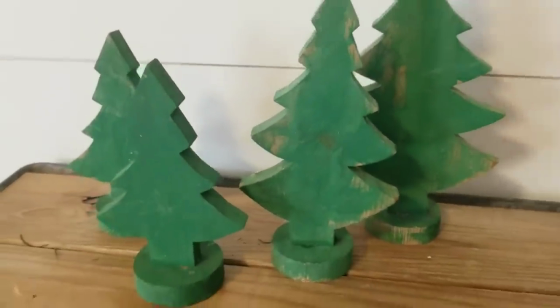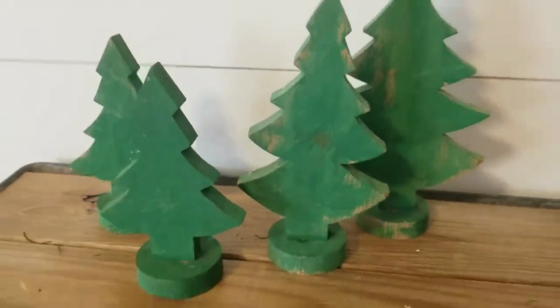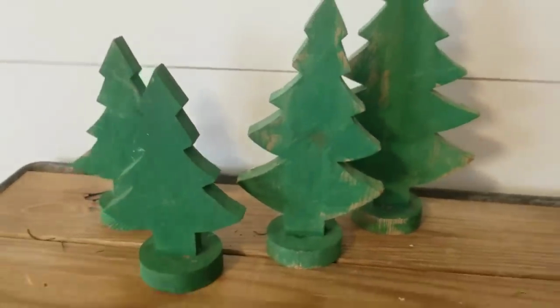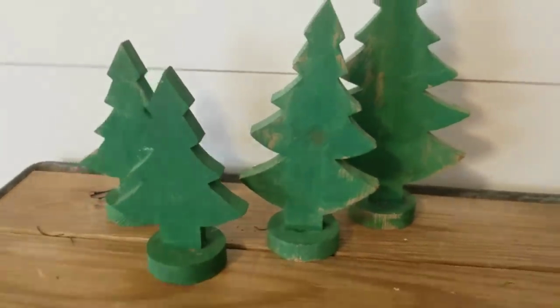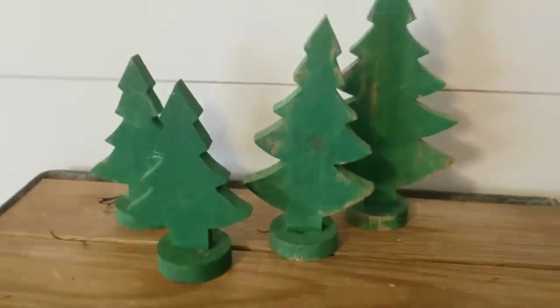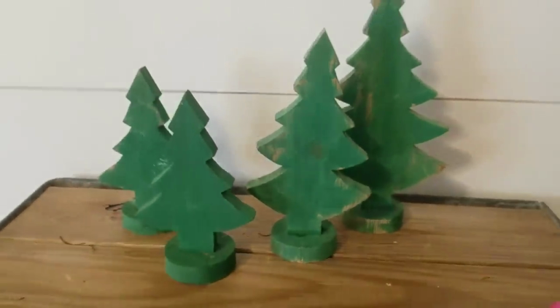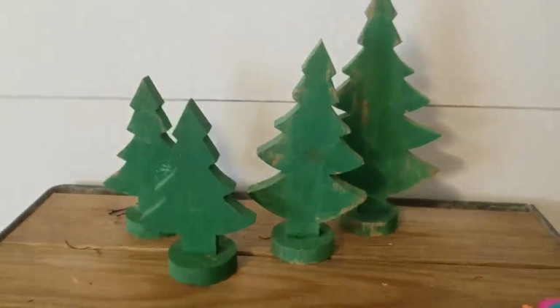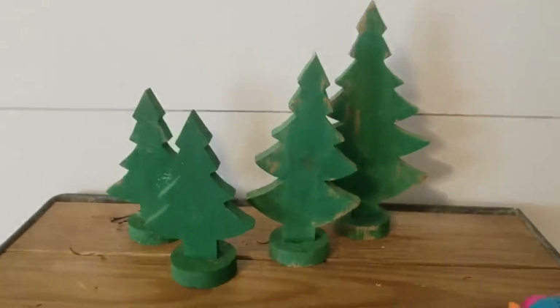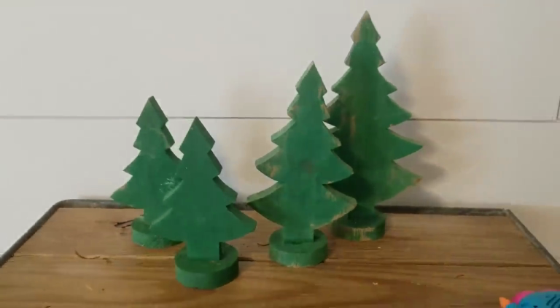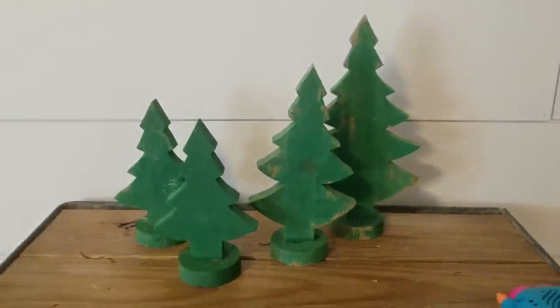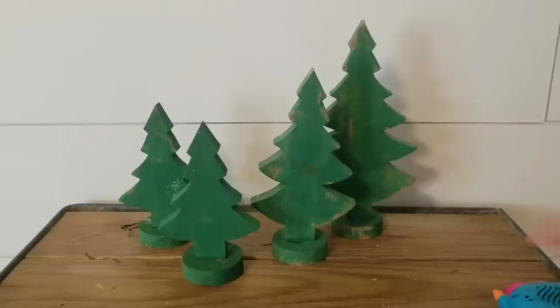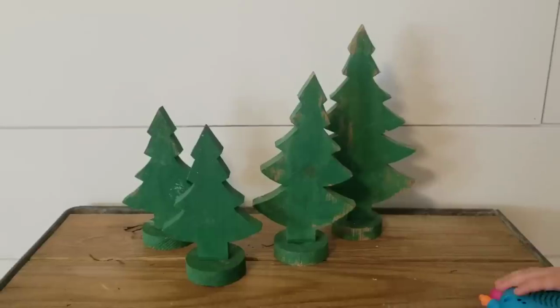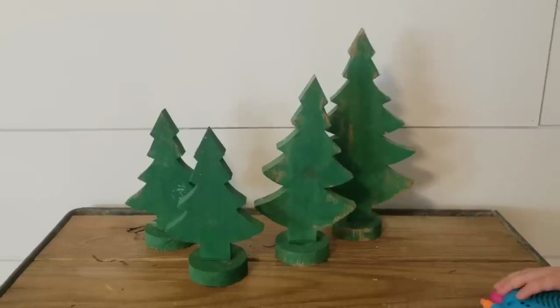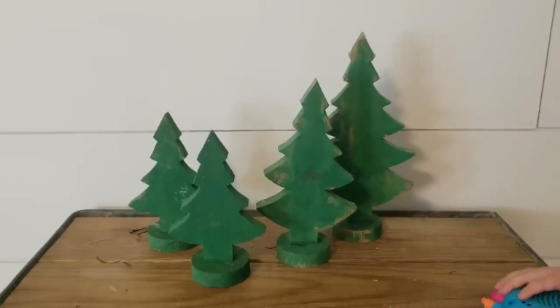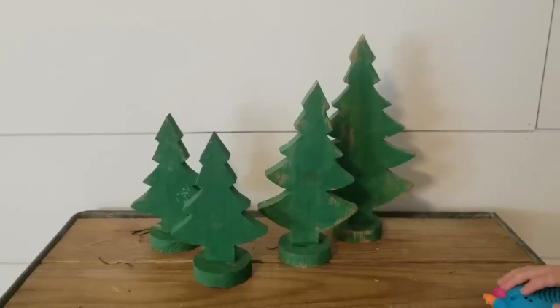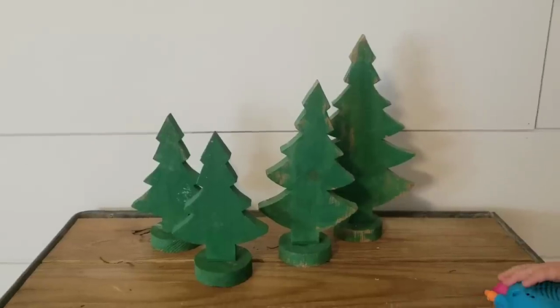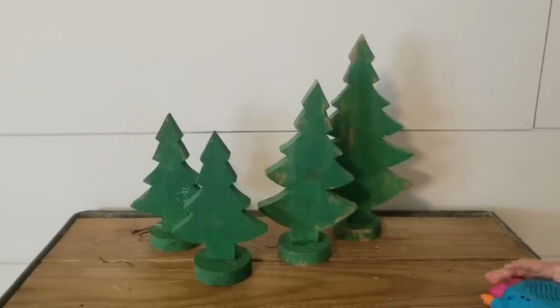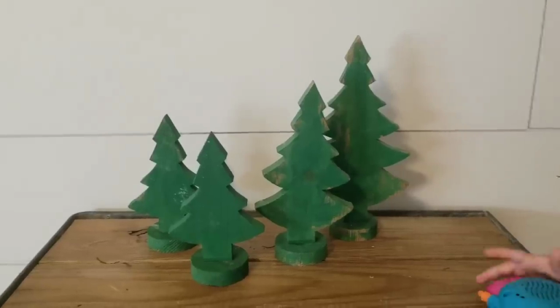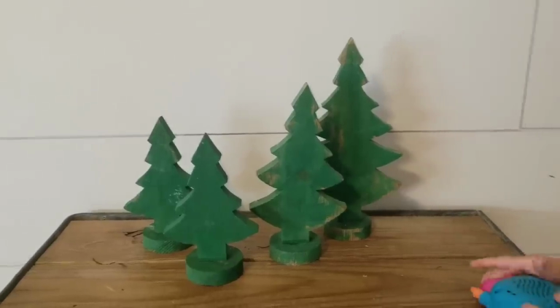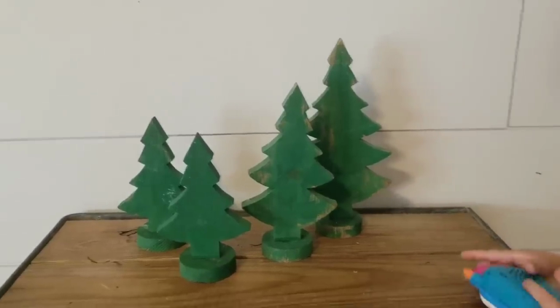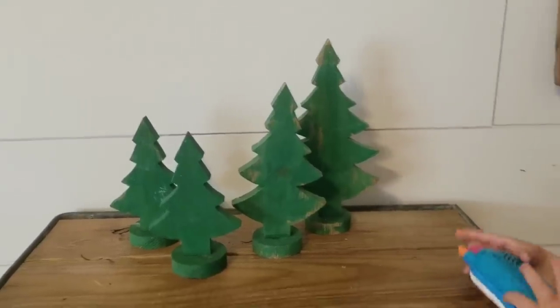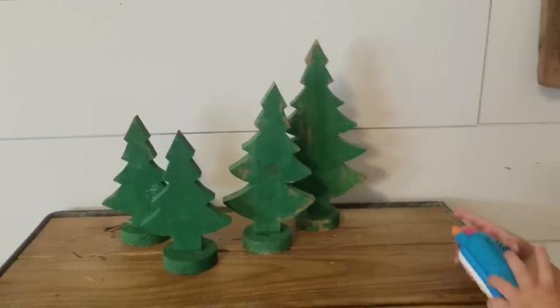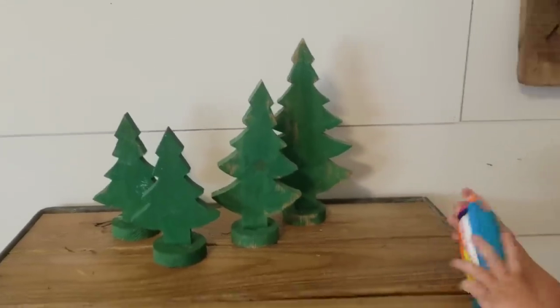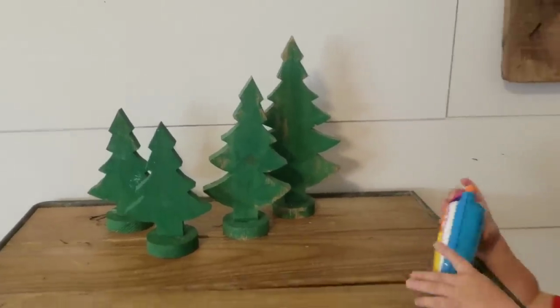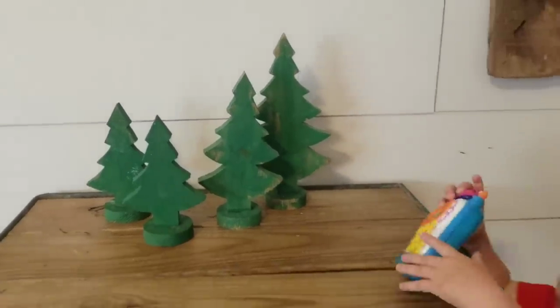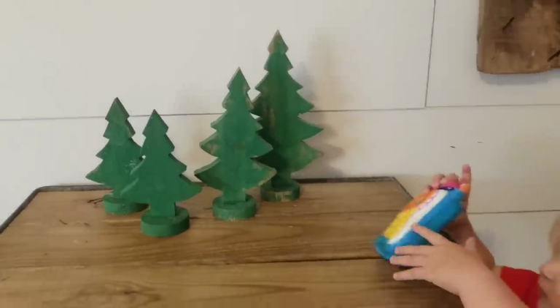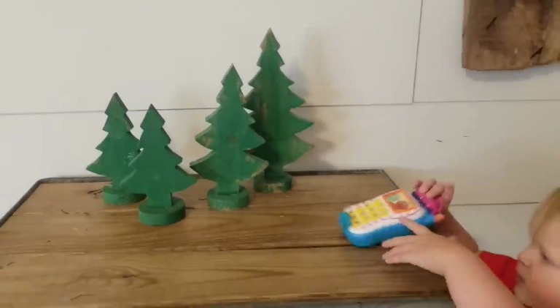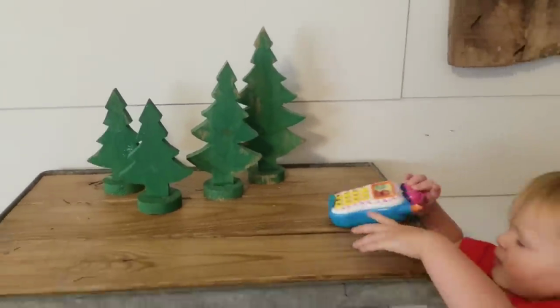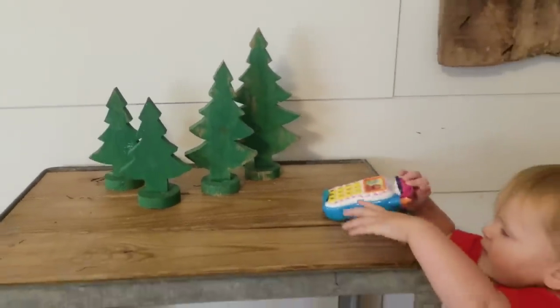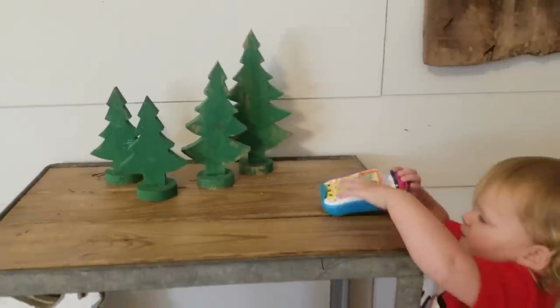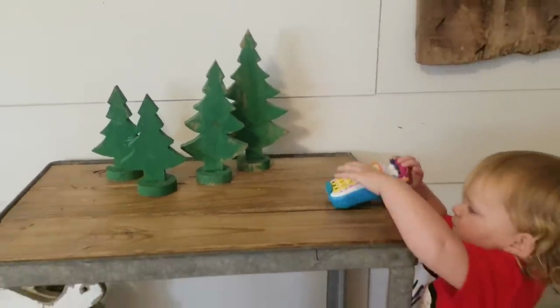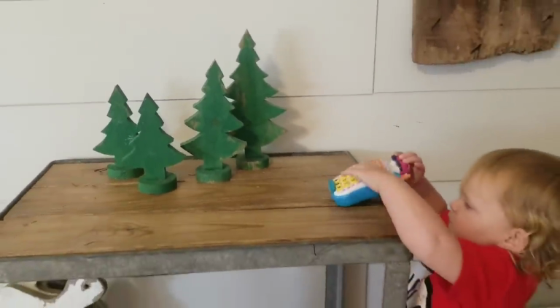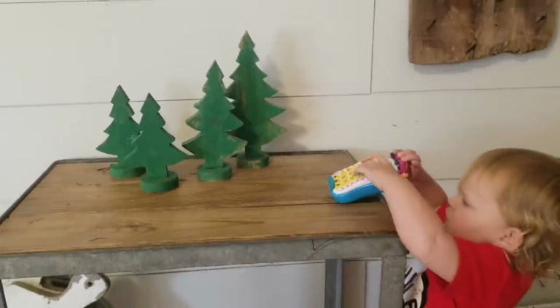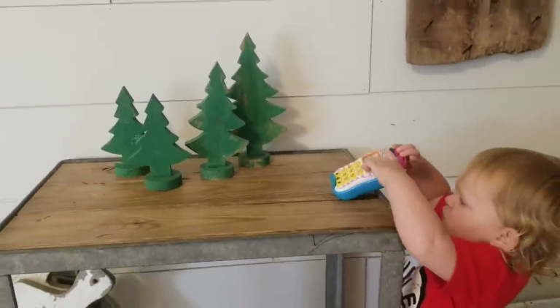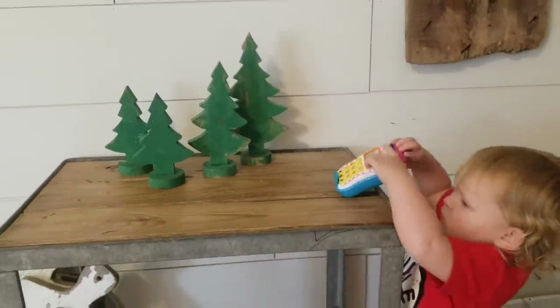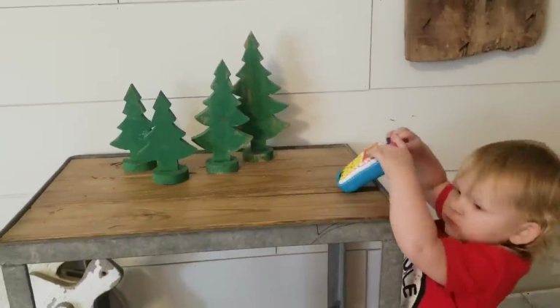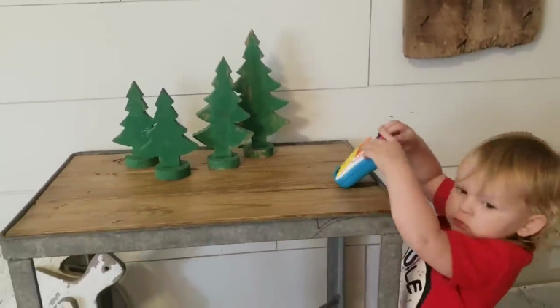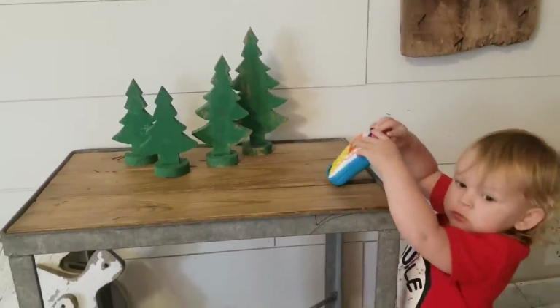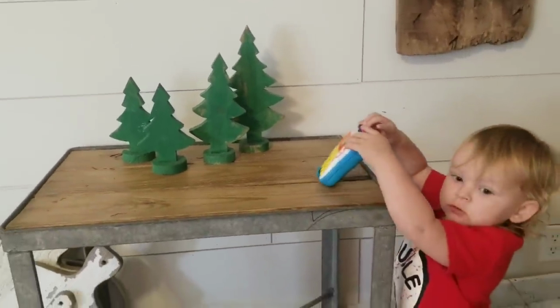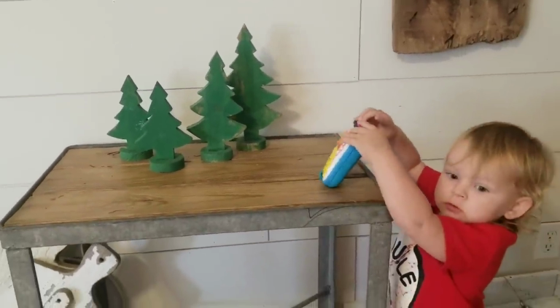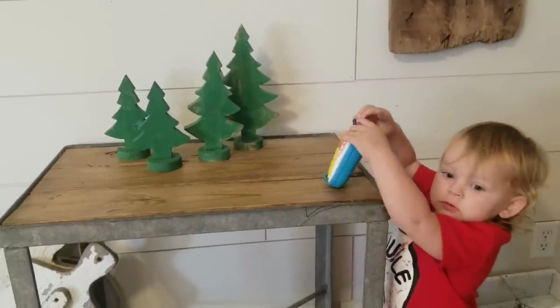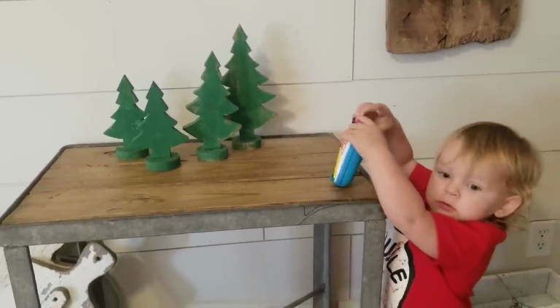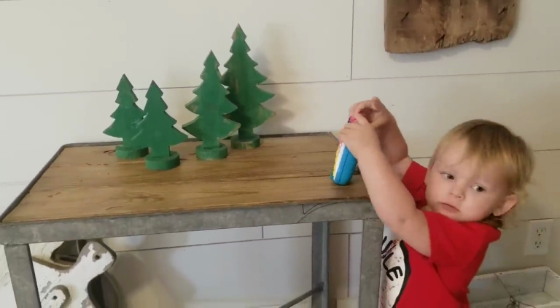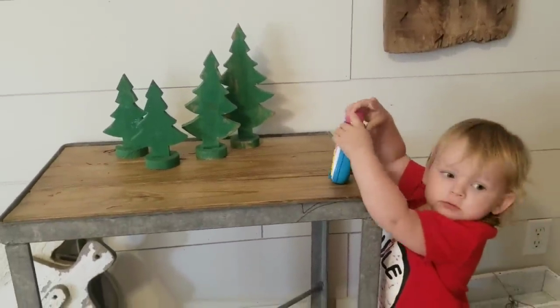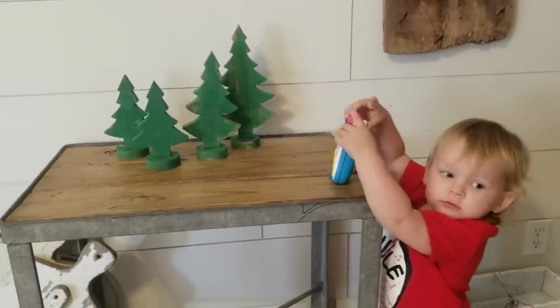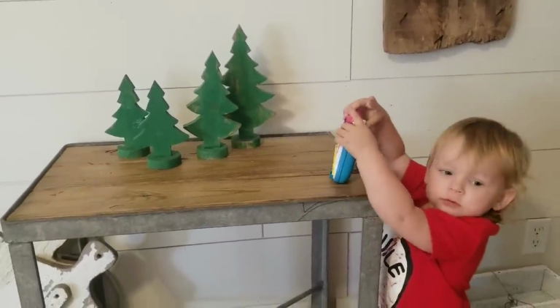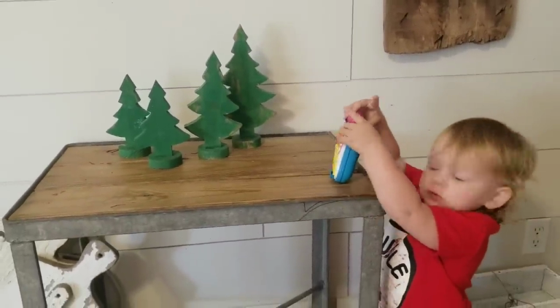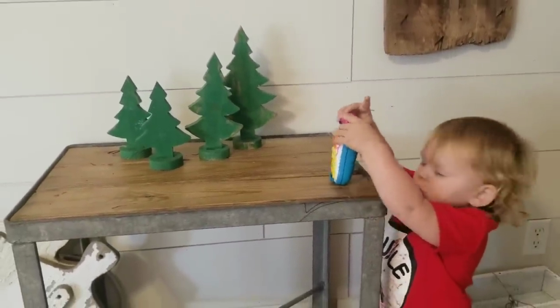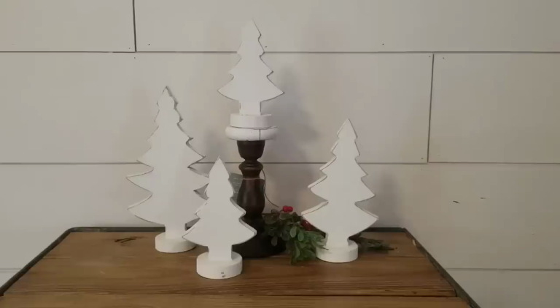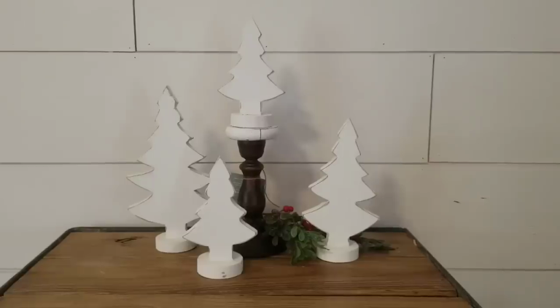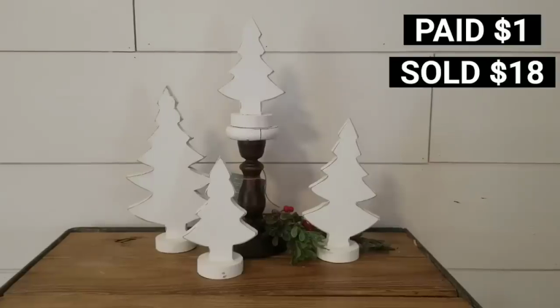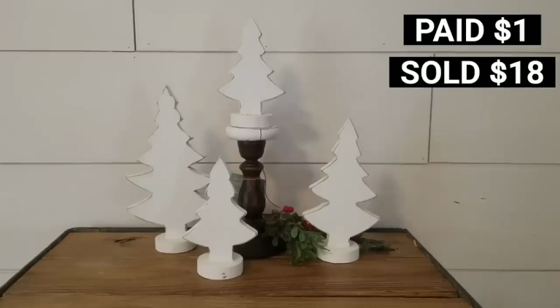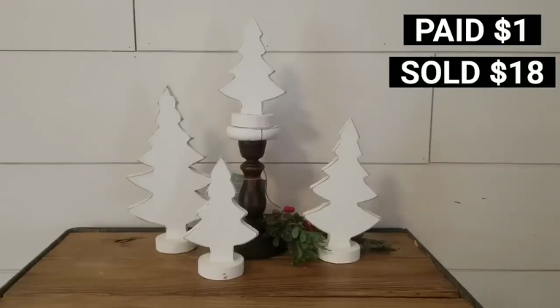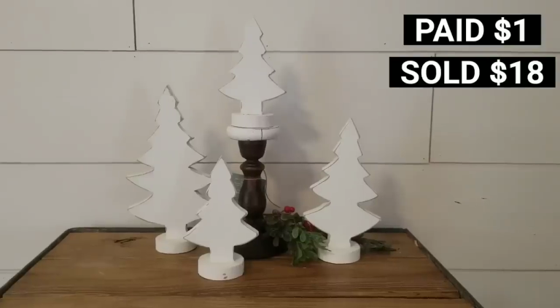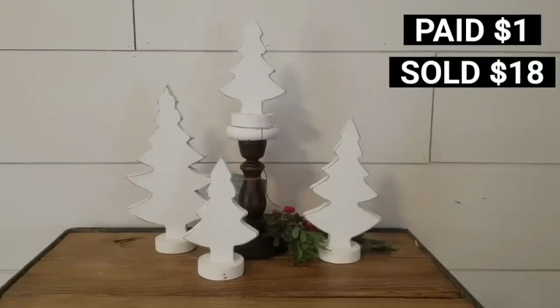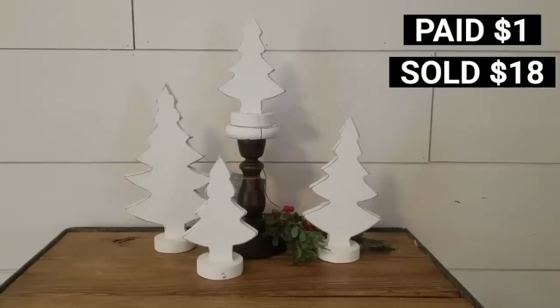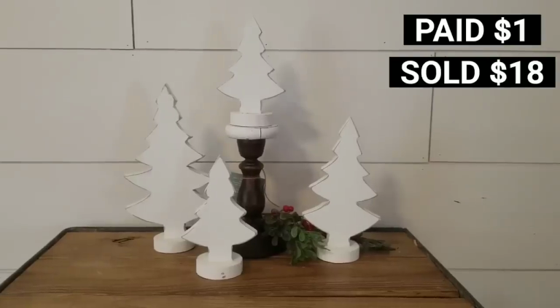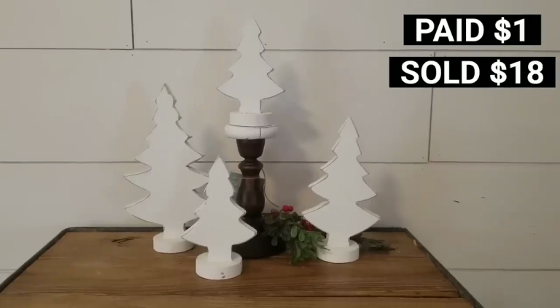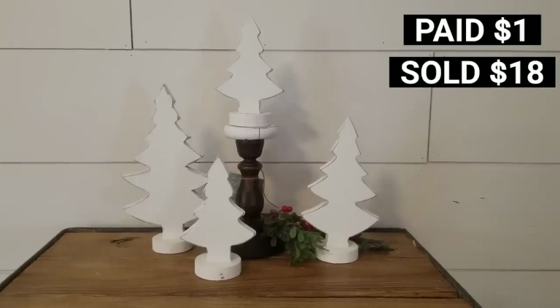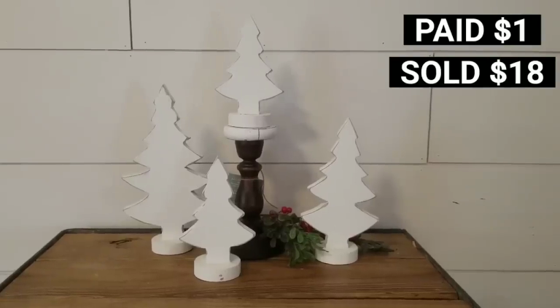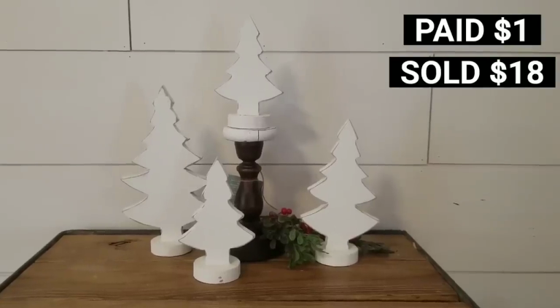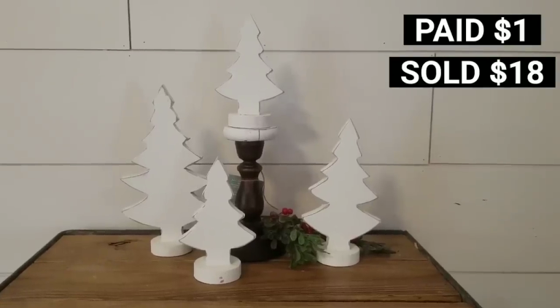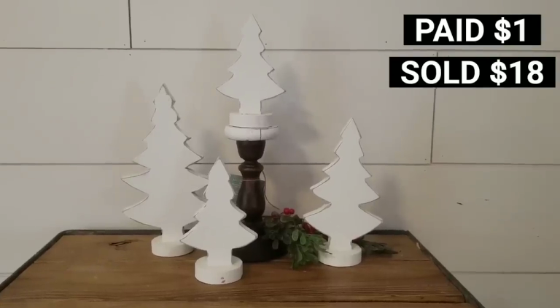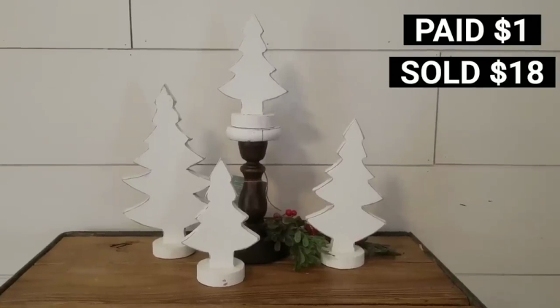If you're wondering where my kids are during the videos, they're always around — that's why I voice over all my videos, because it's loud around here.